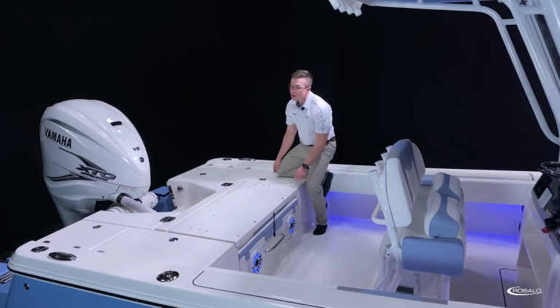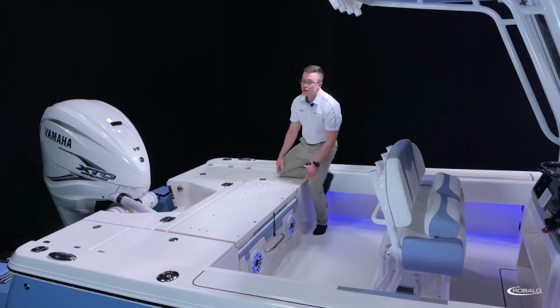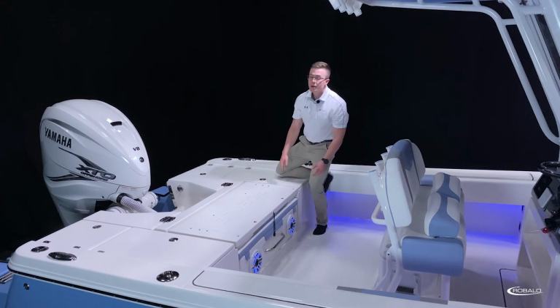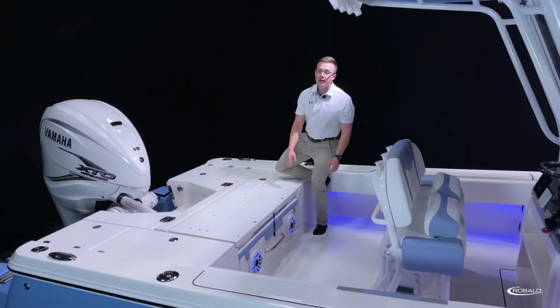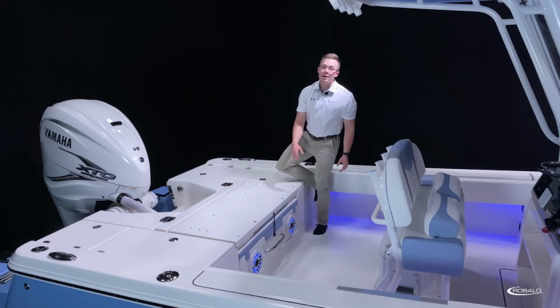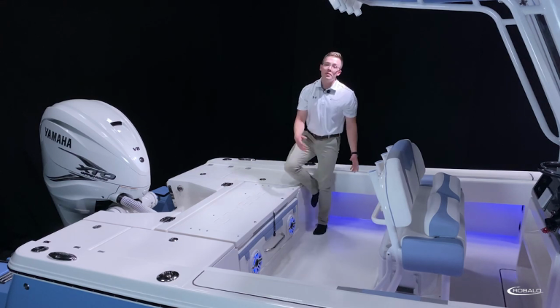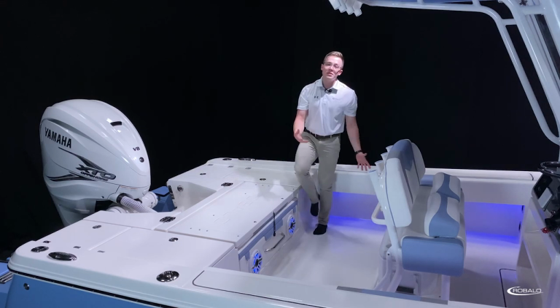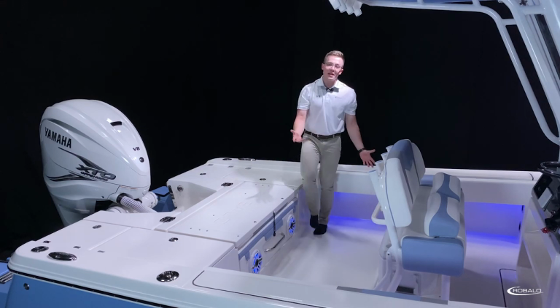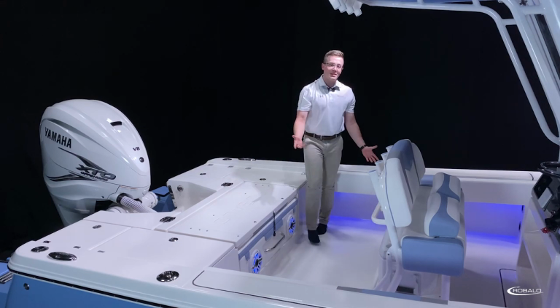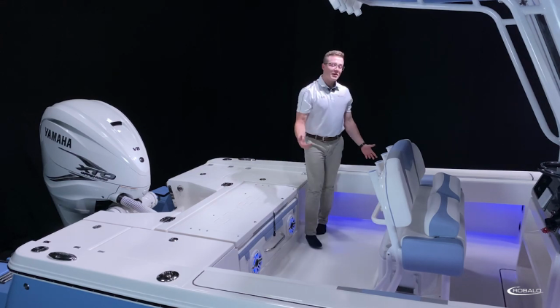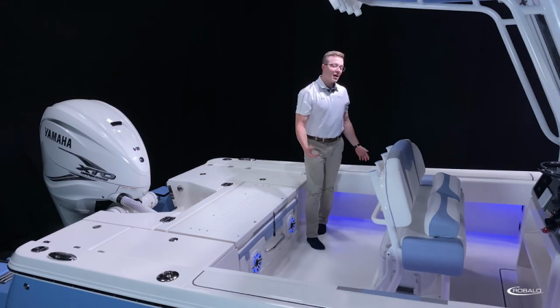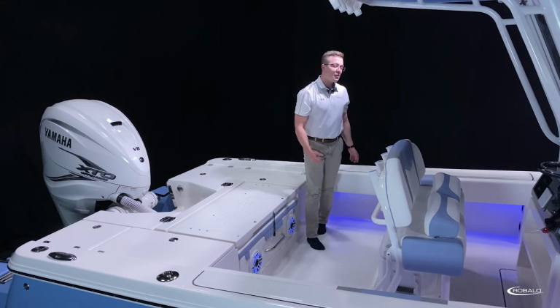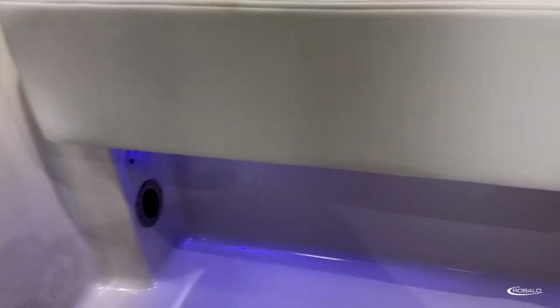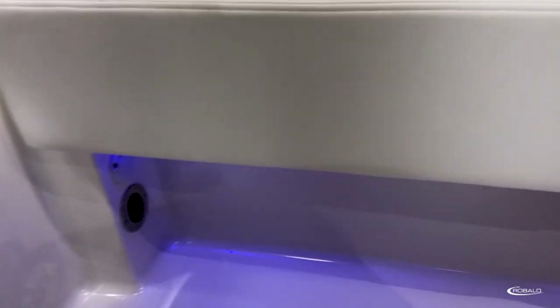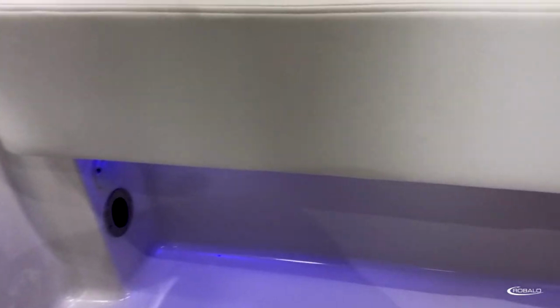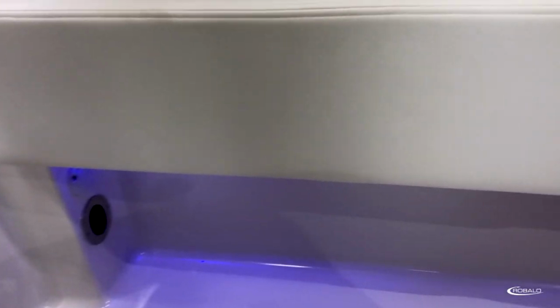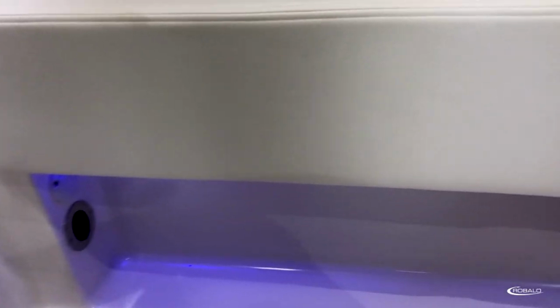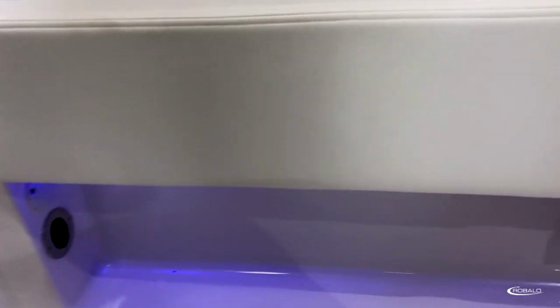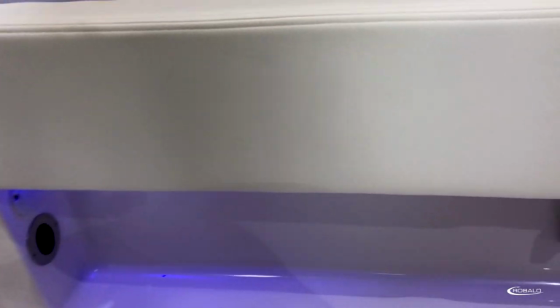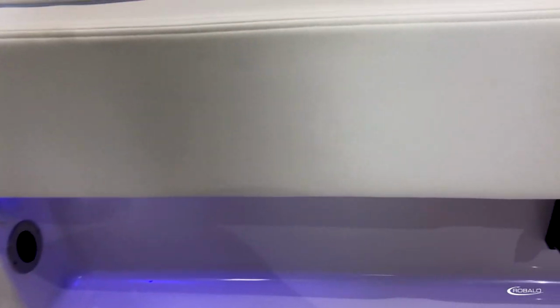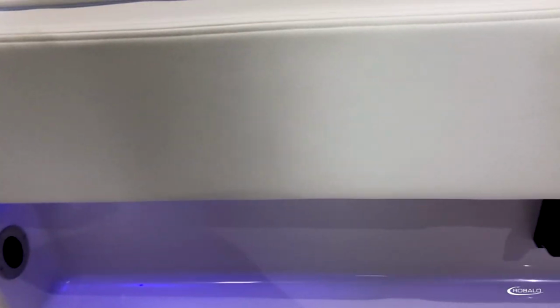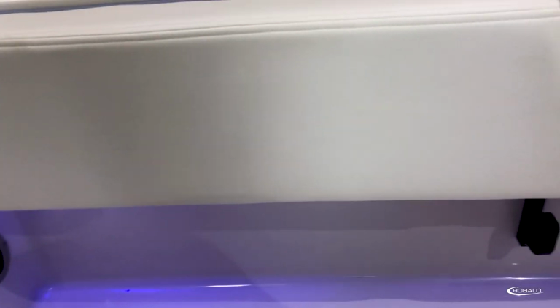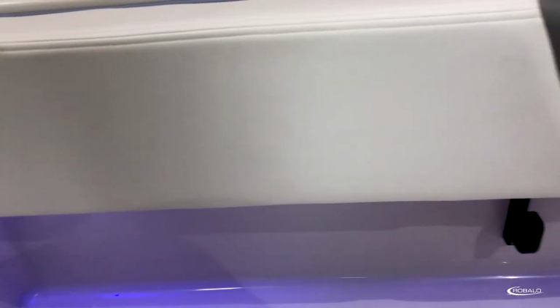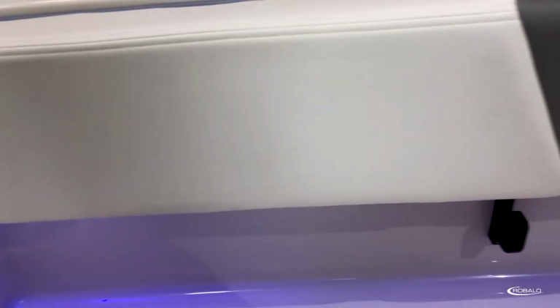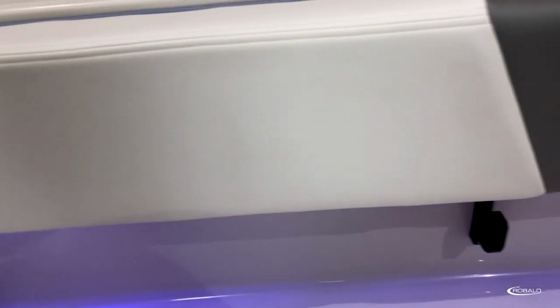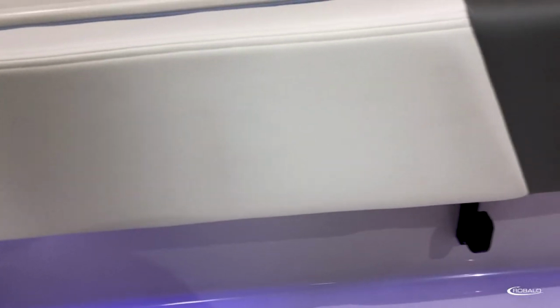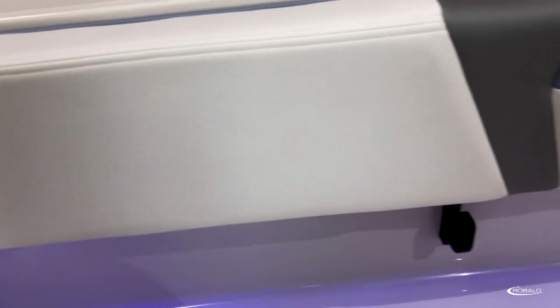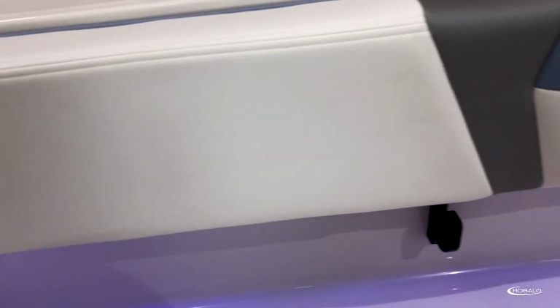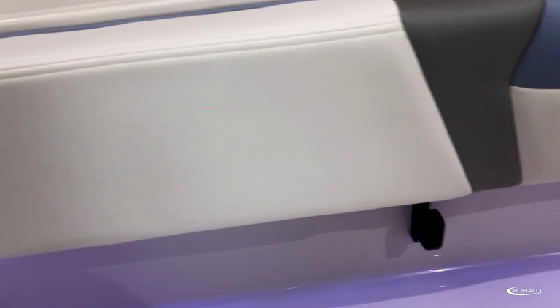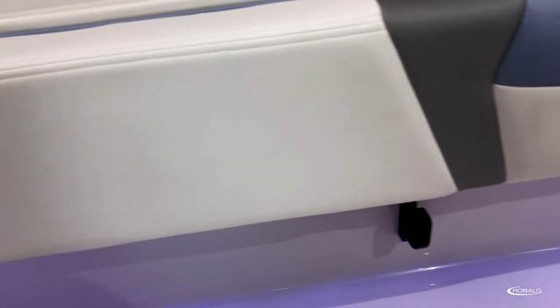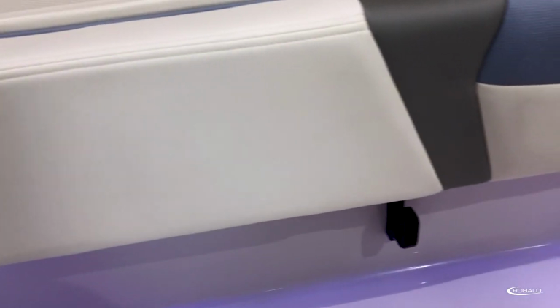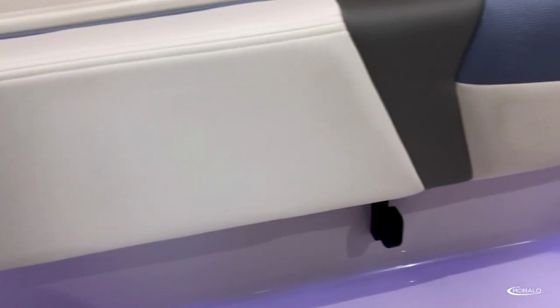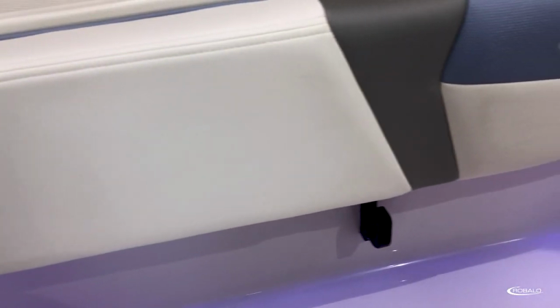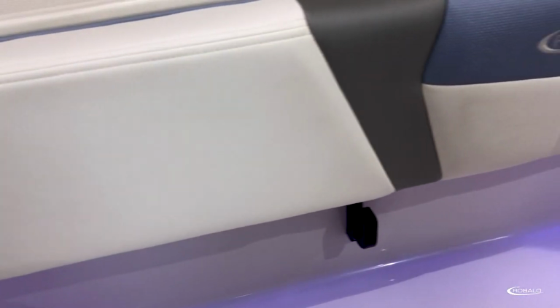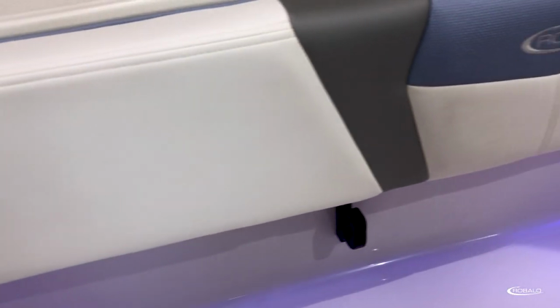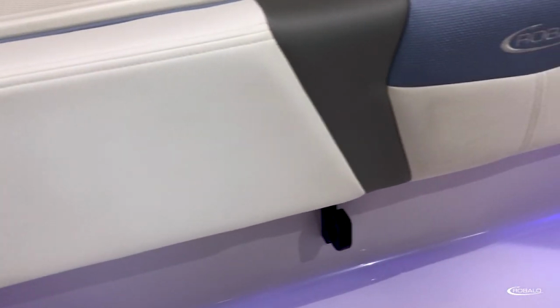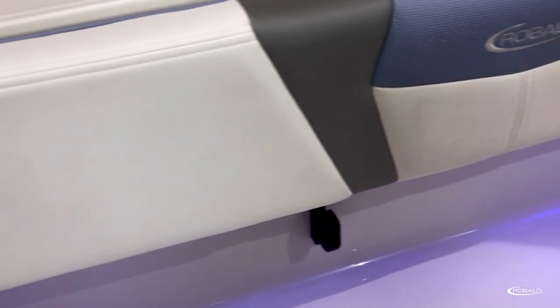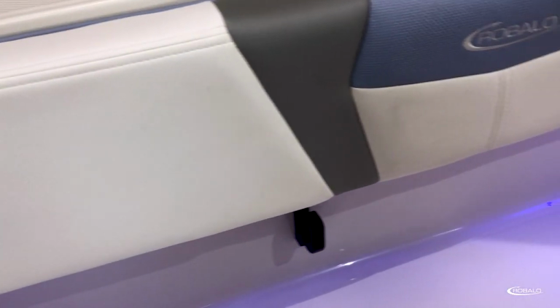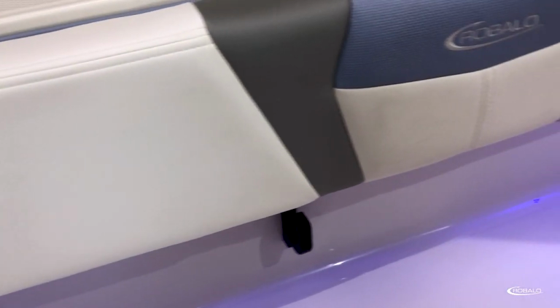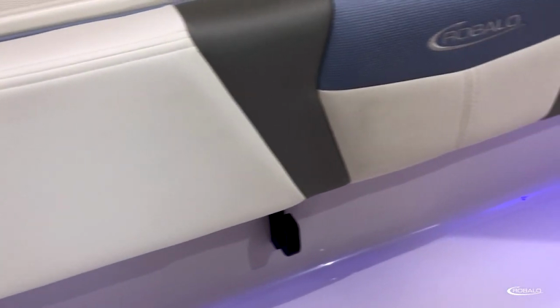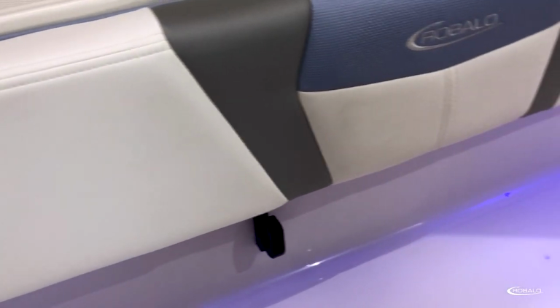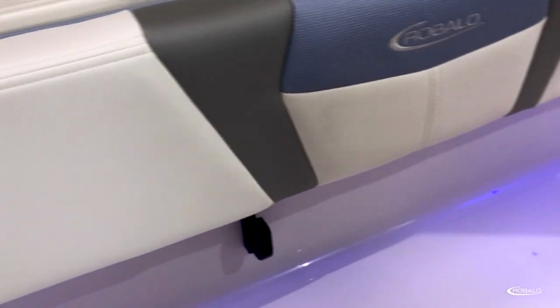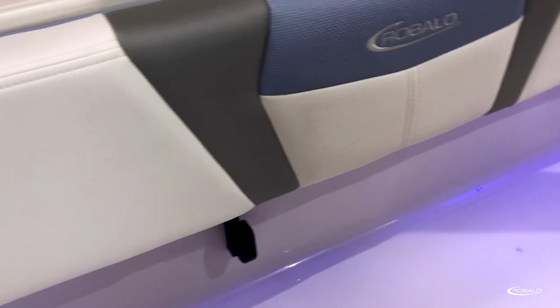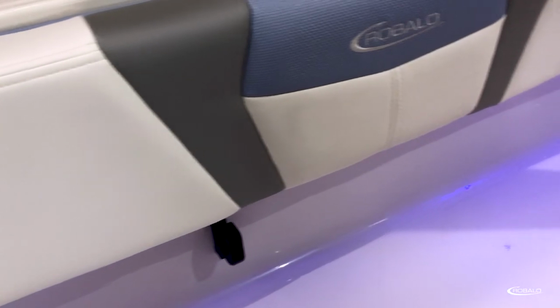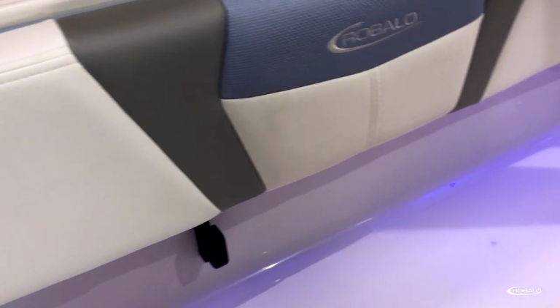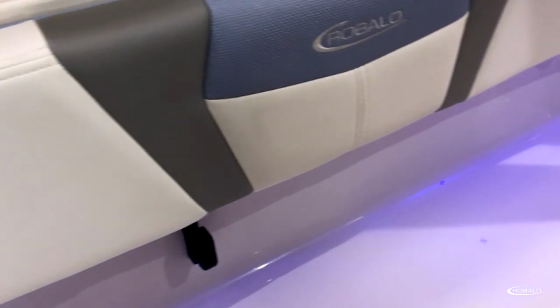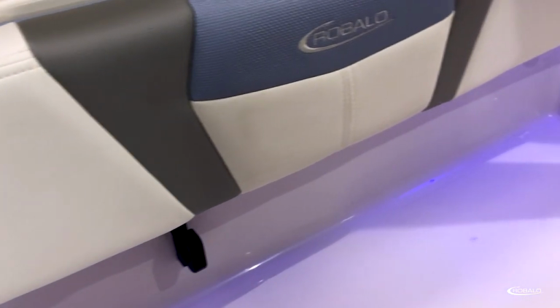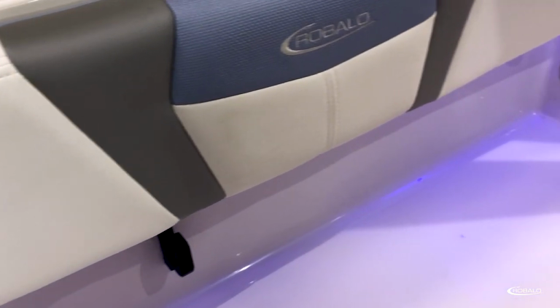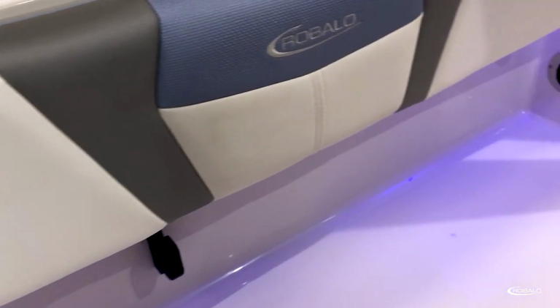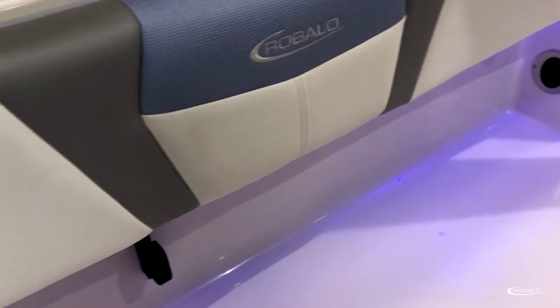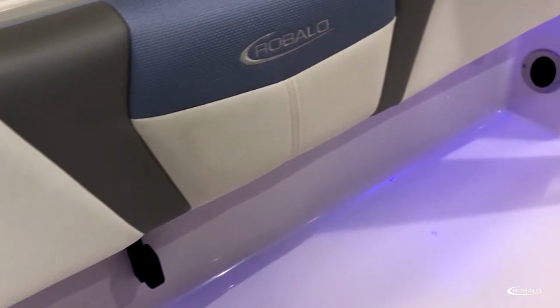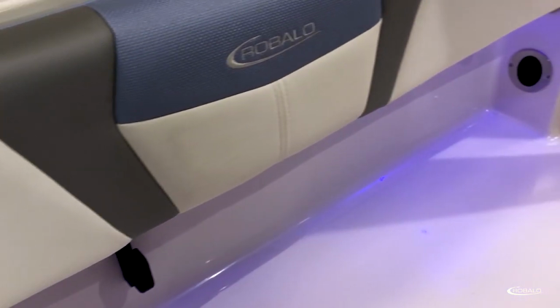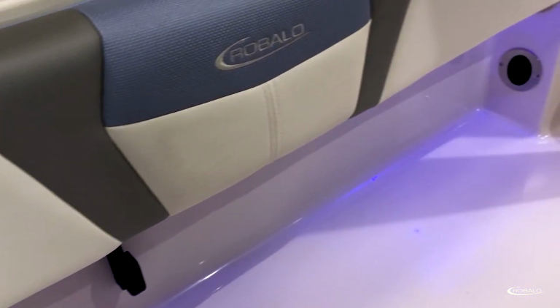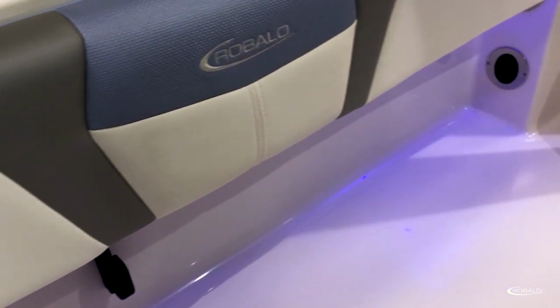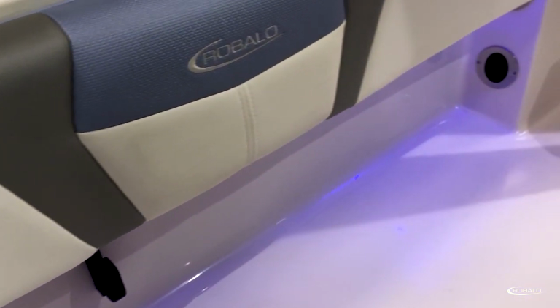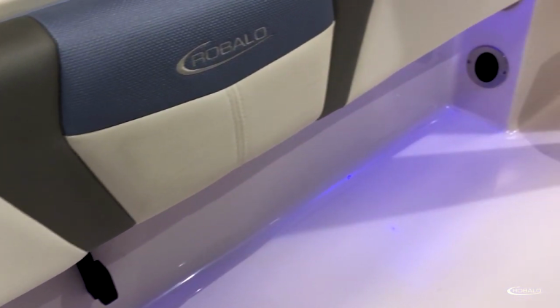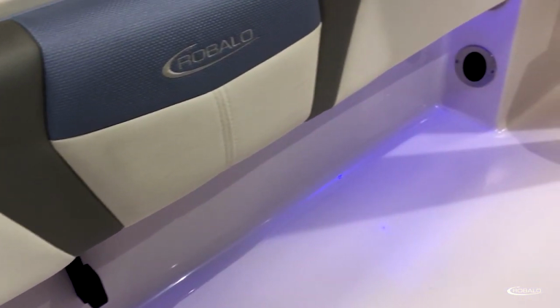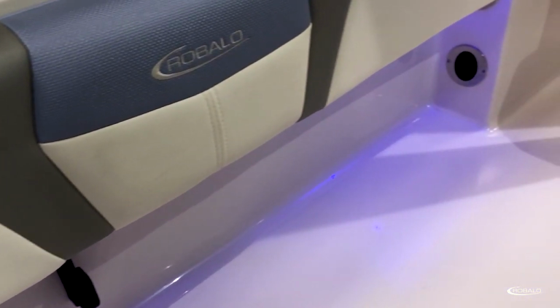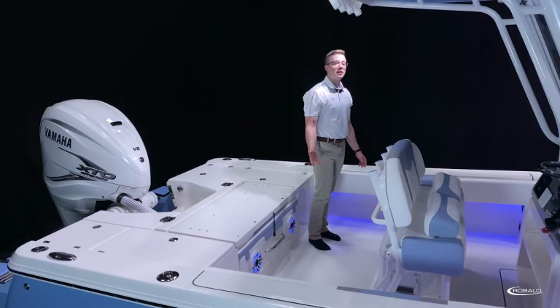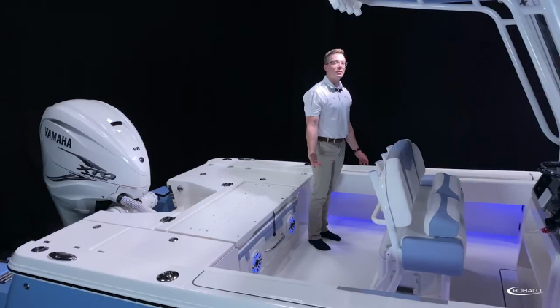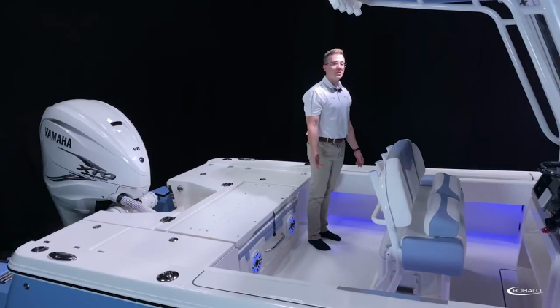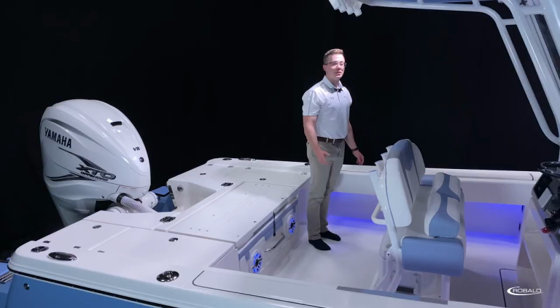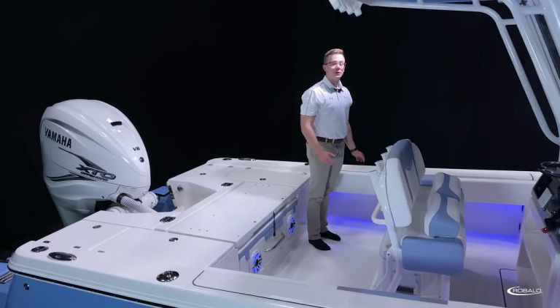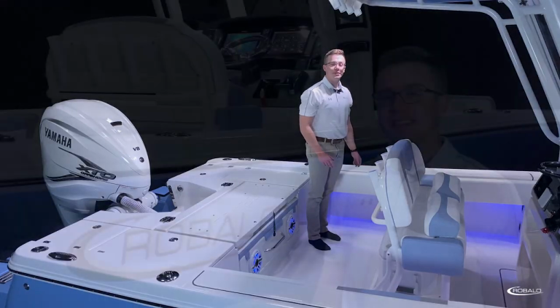On both sides of the cockpit, they feature an upholstered combing bolster, while underneath we have horizontal rod storage.